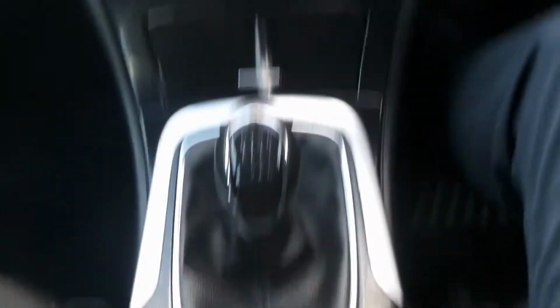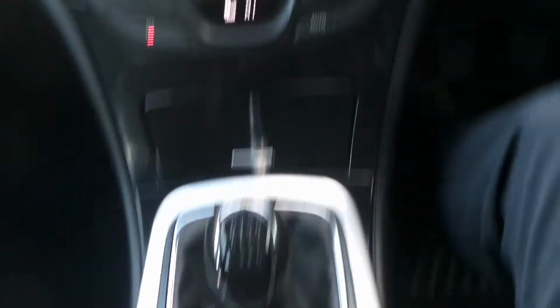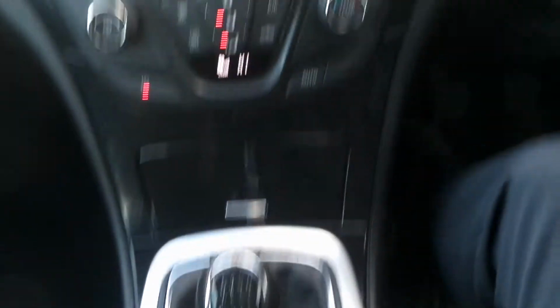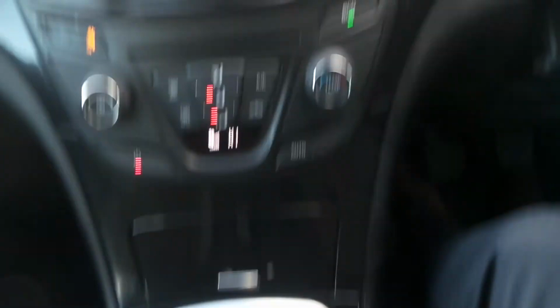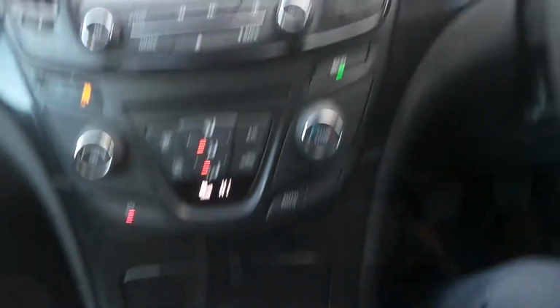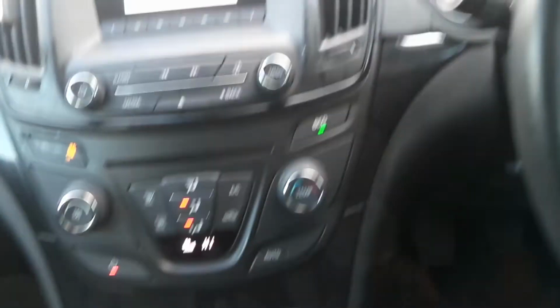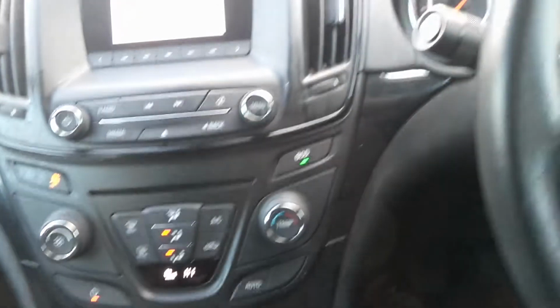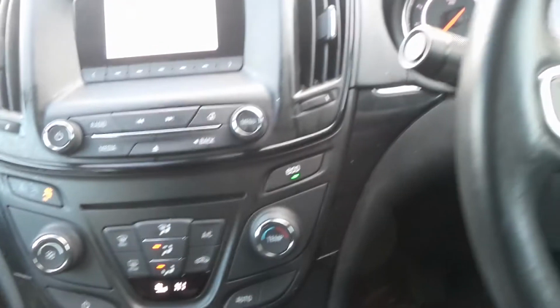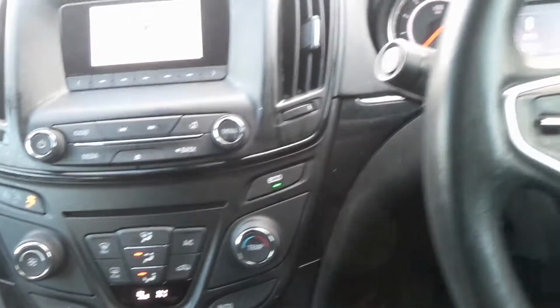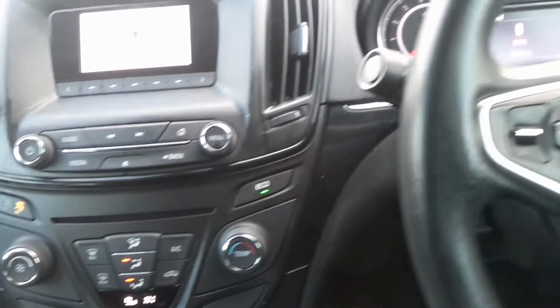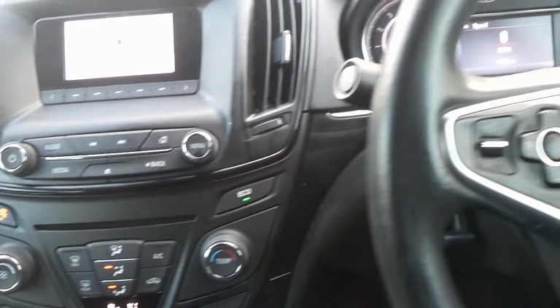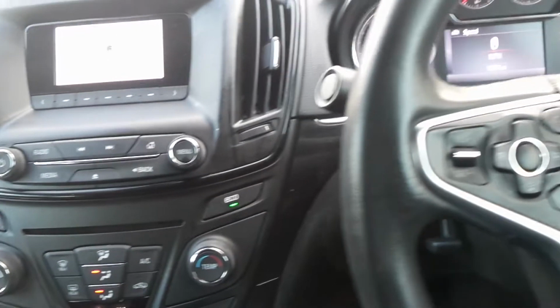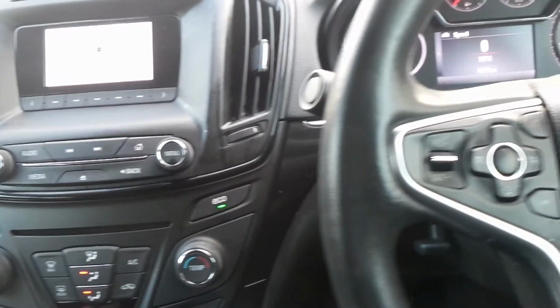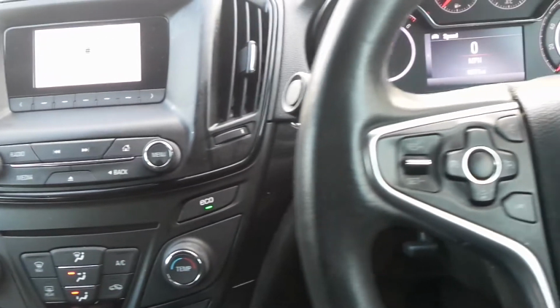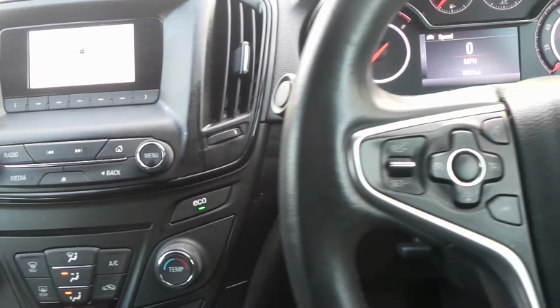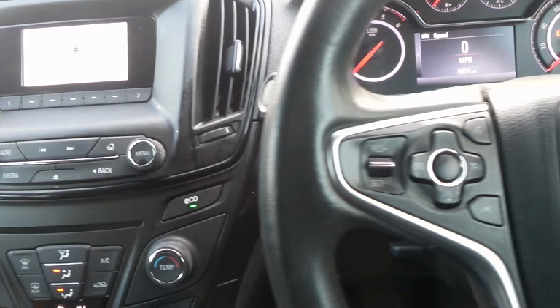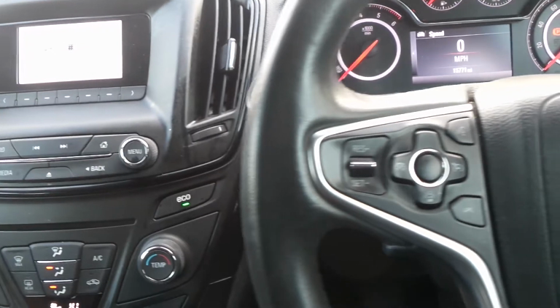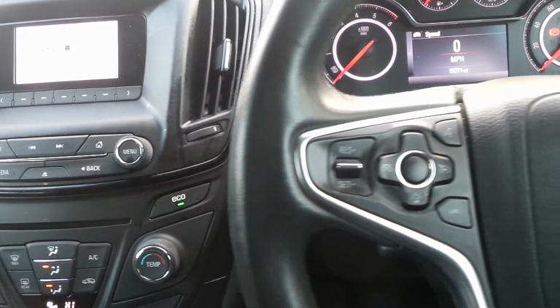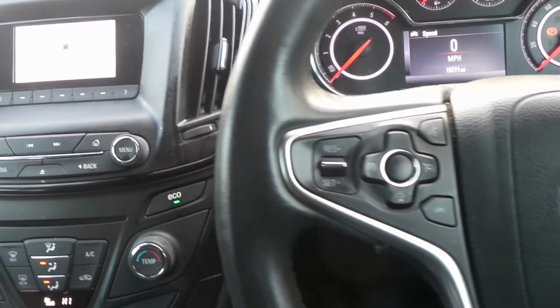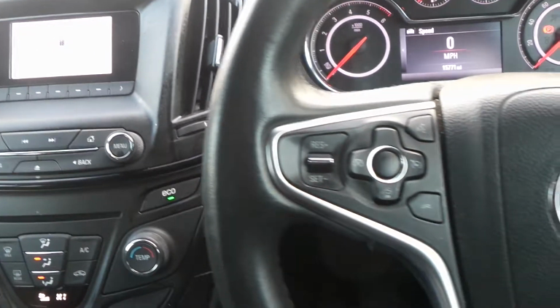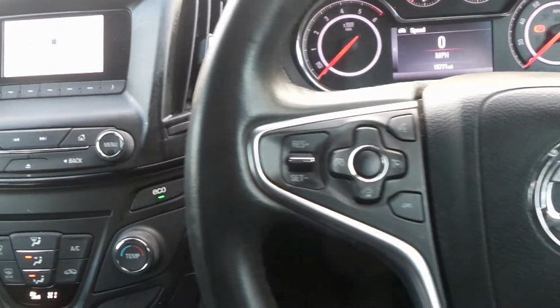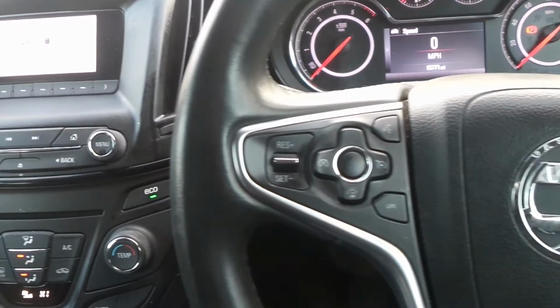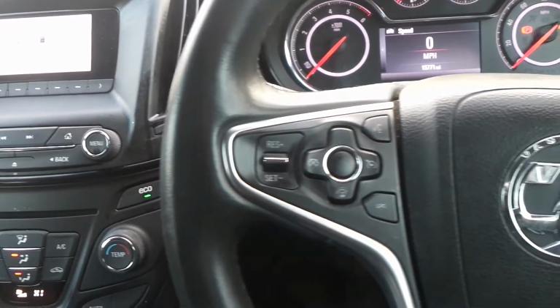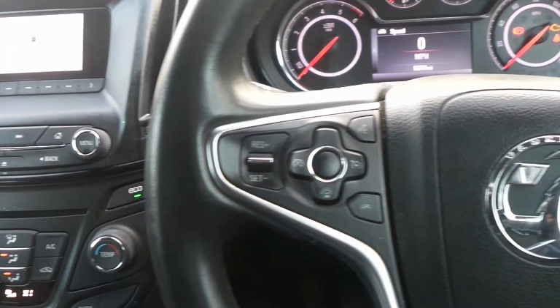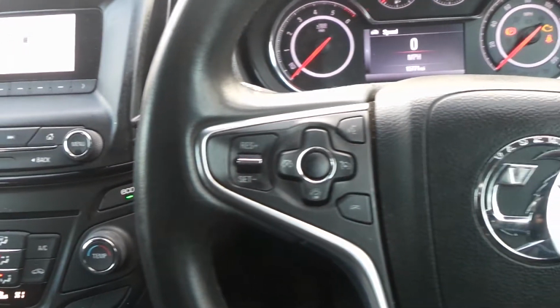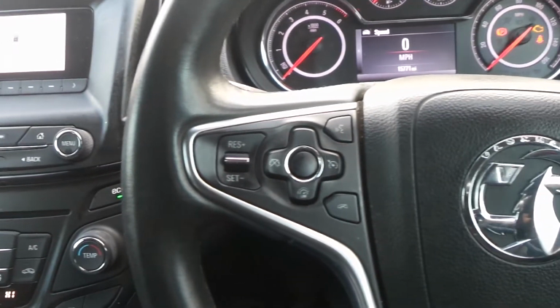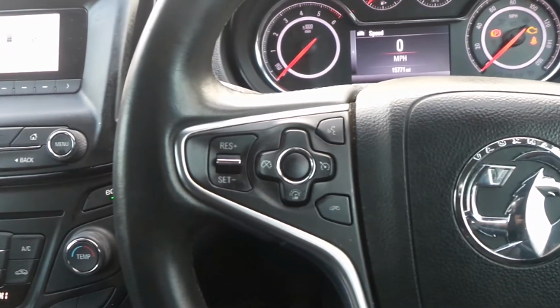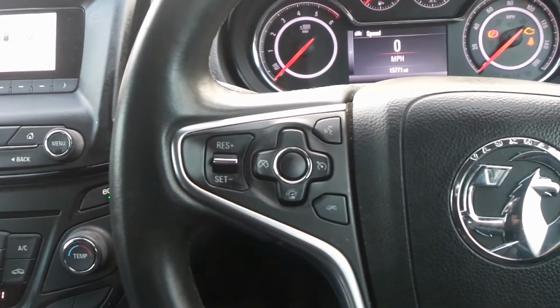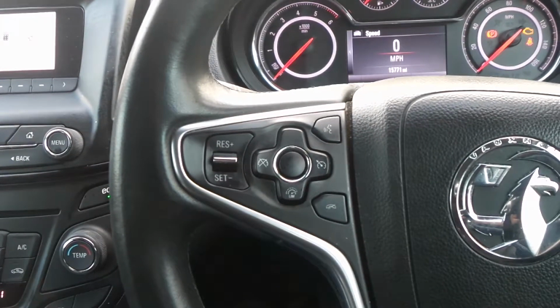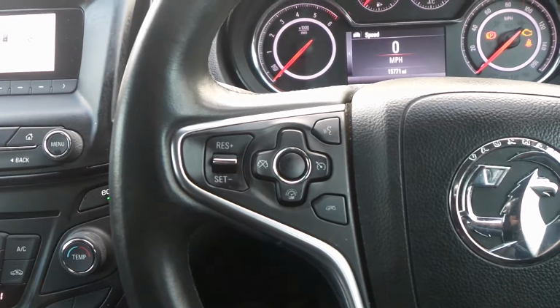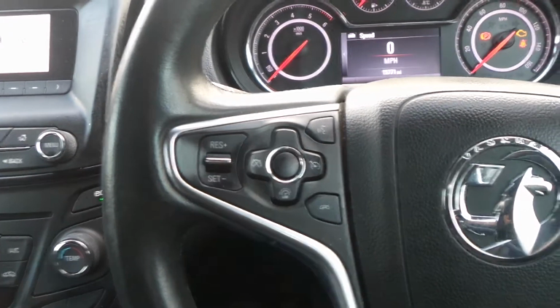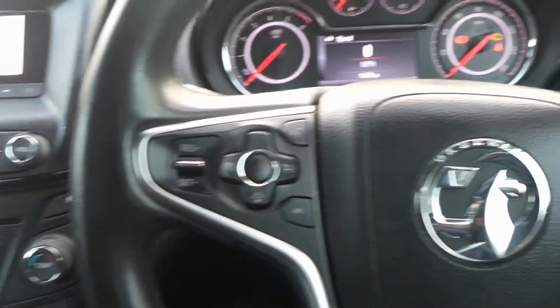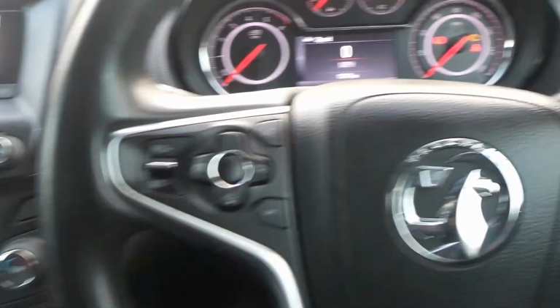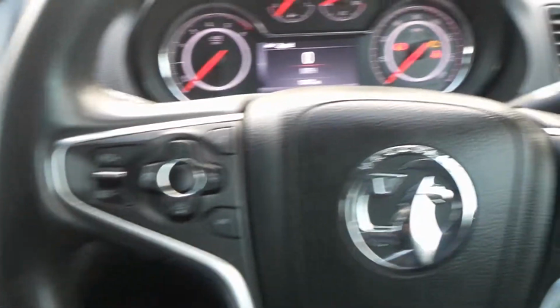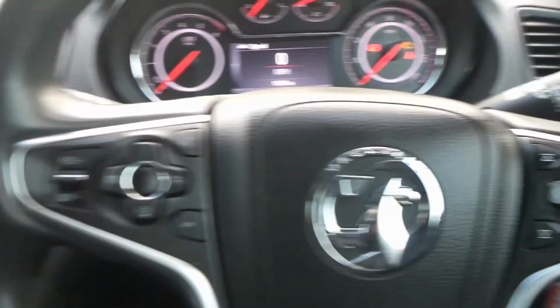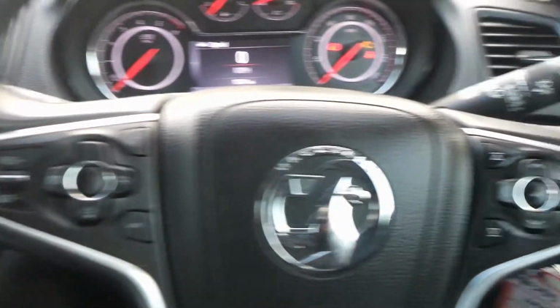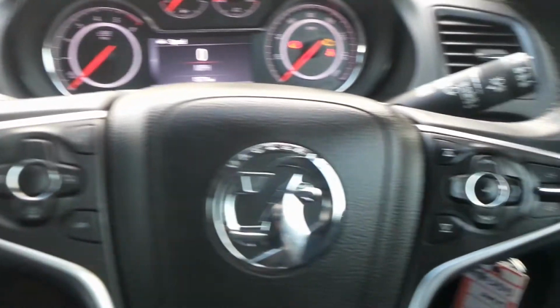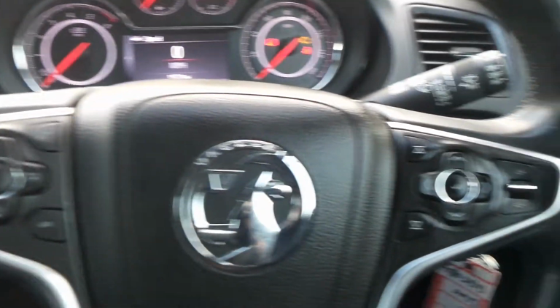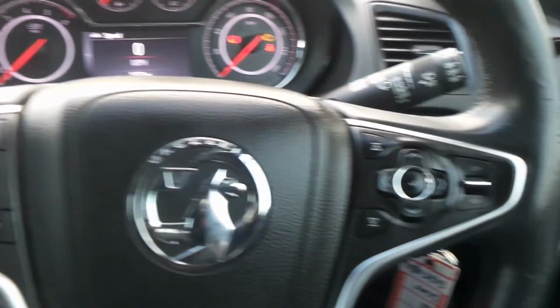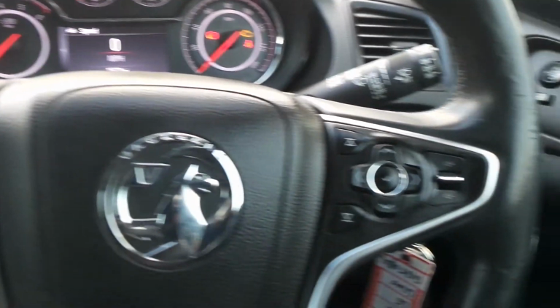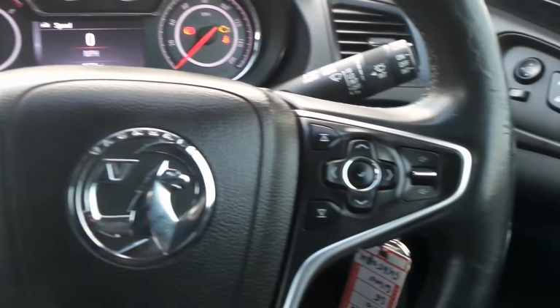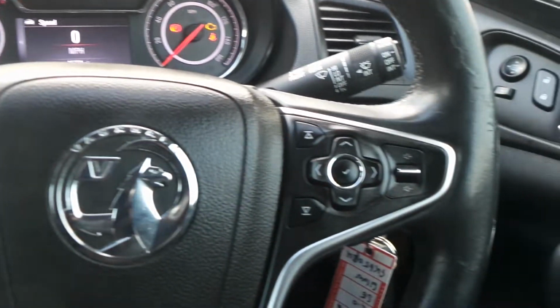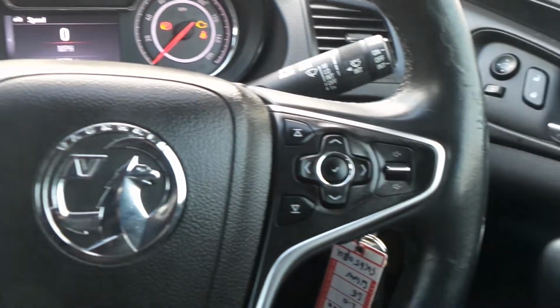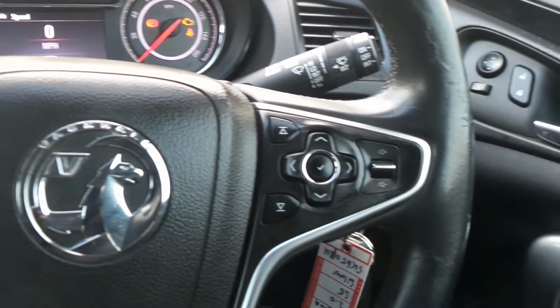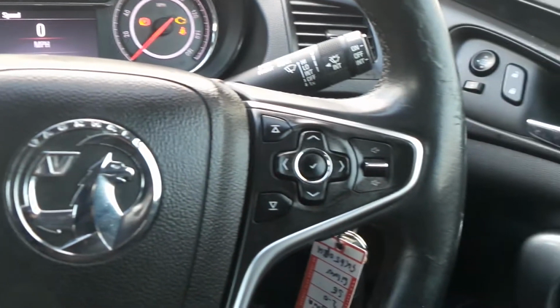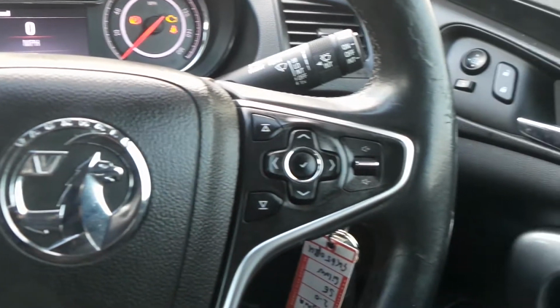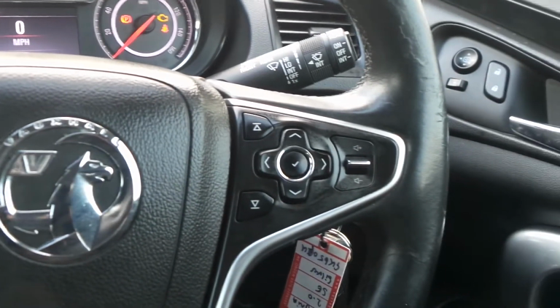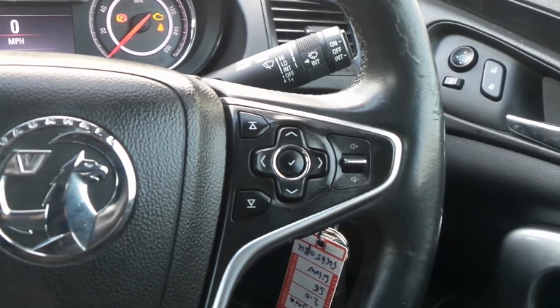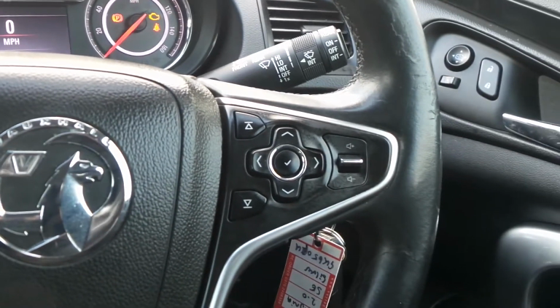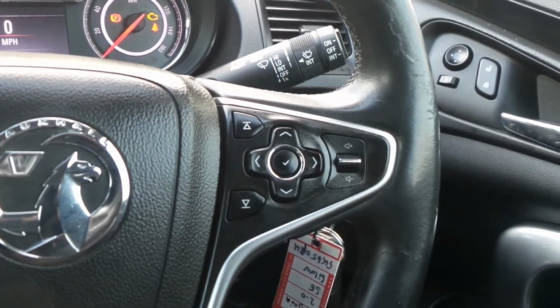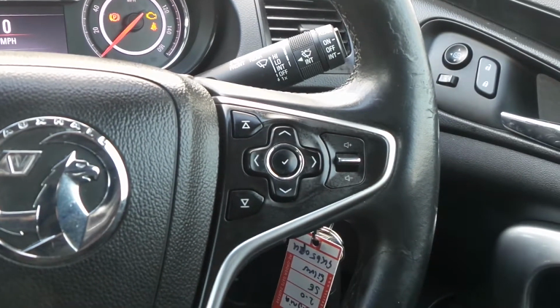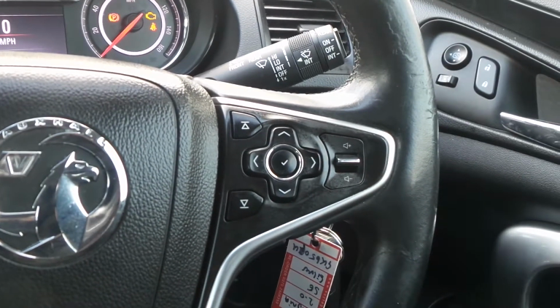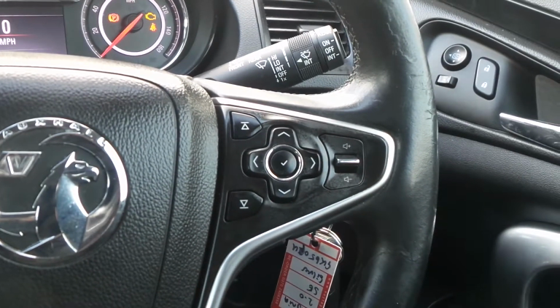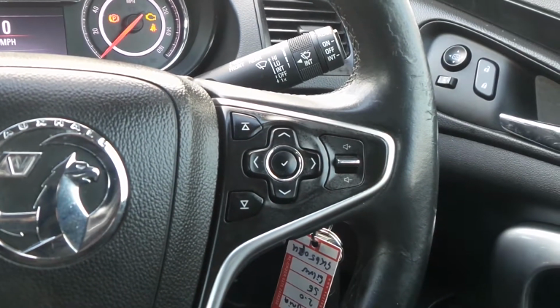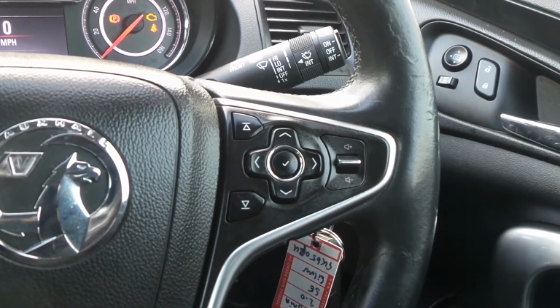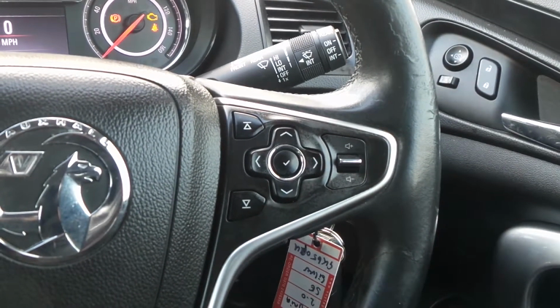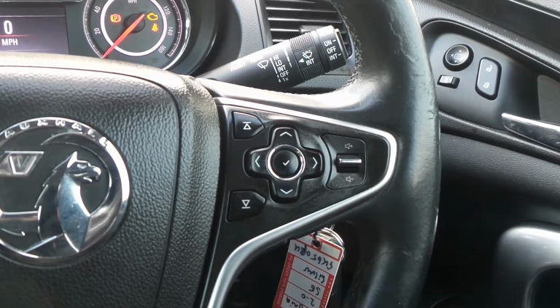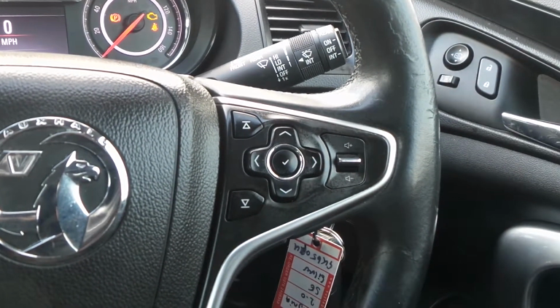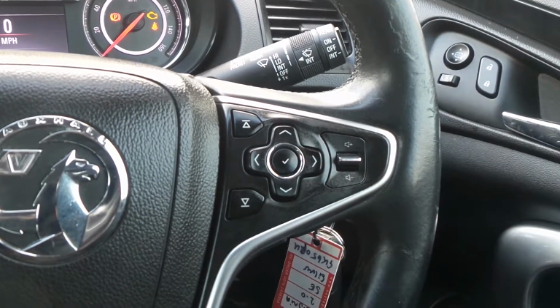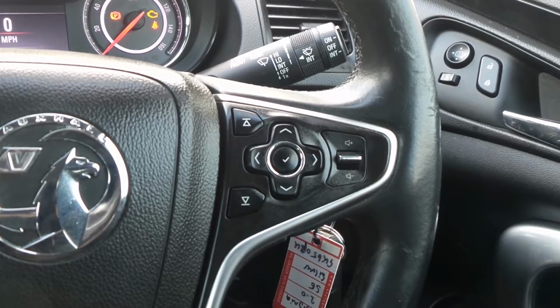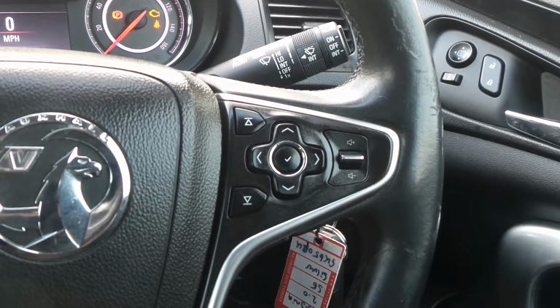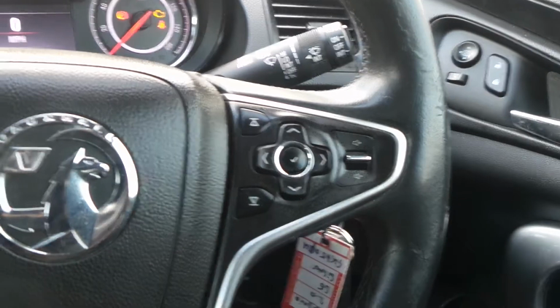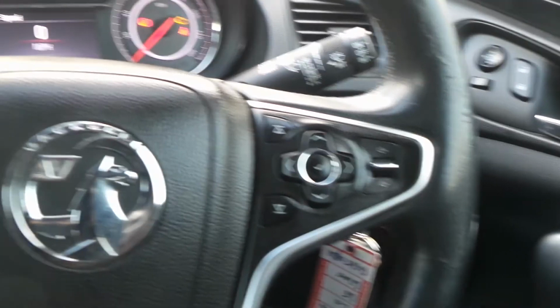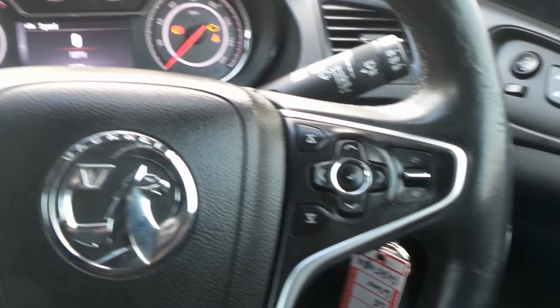On the leather steering wheel are the cruise control and speed limiter settings, as well as controls for the audio system and the multi-function trip computer.